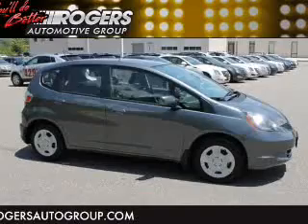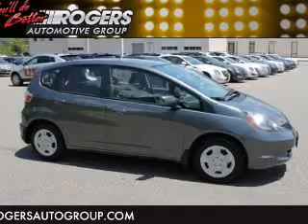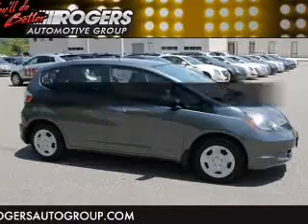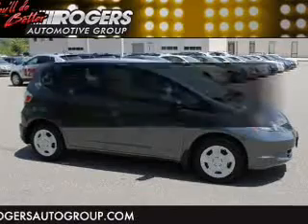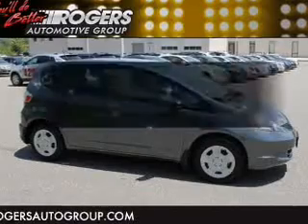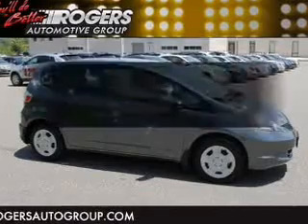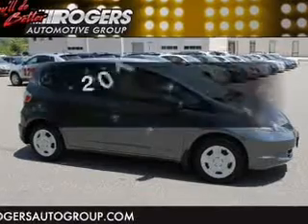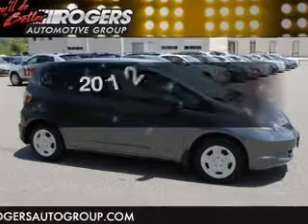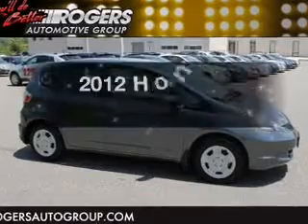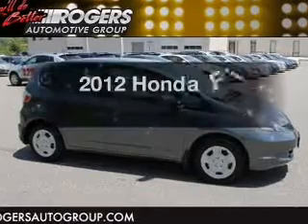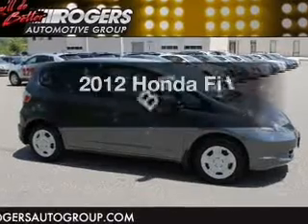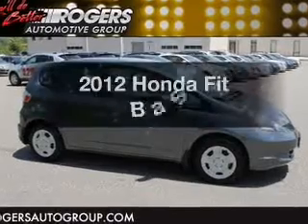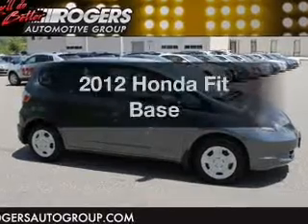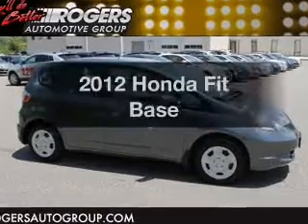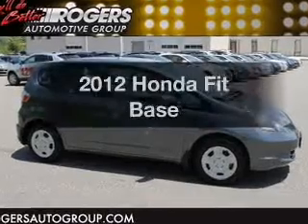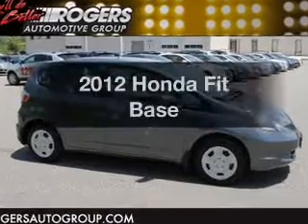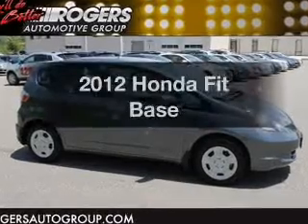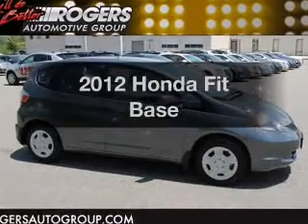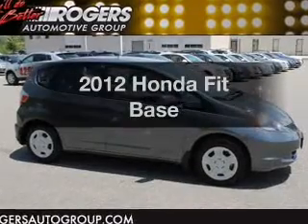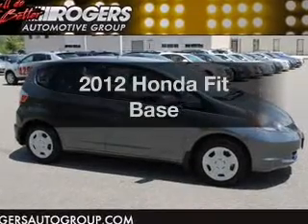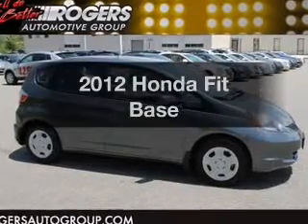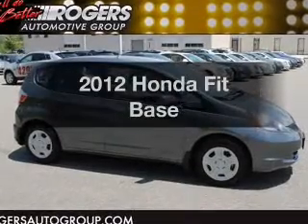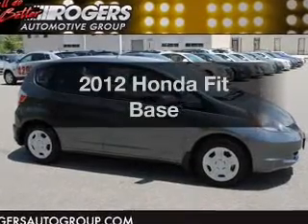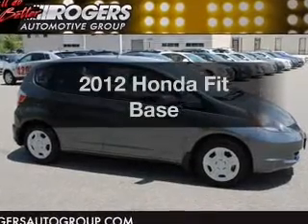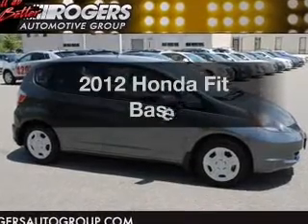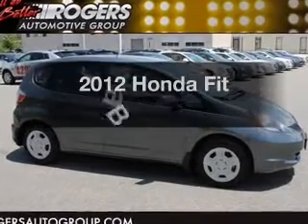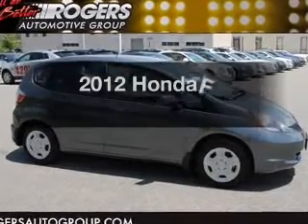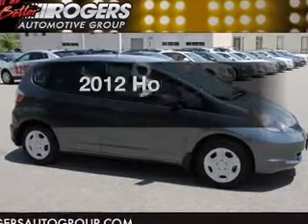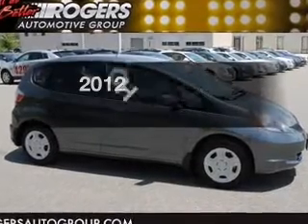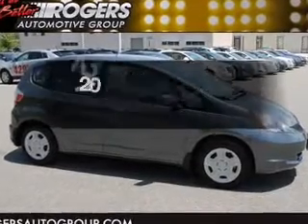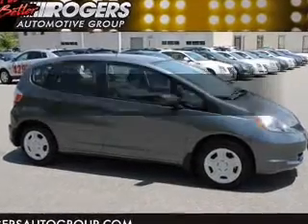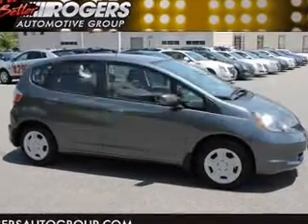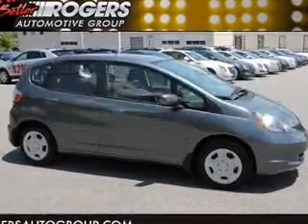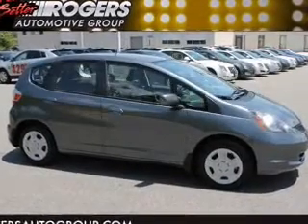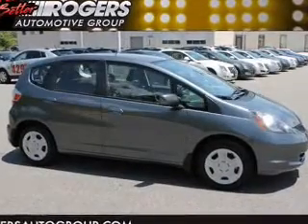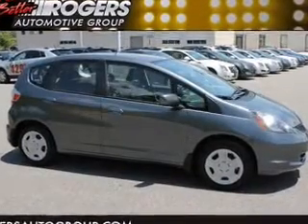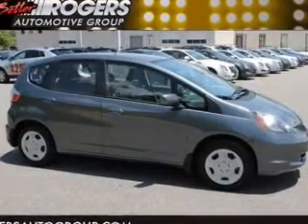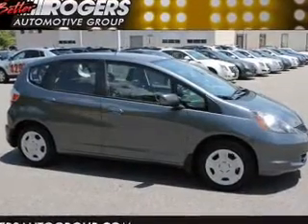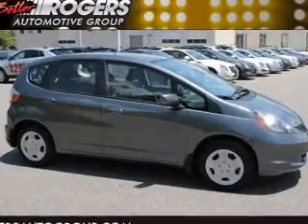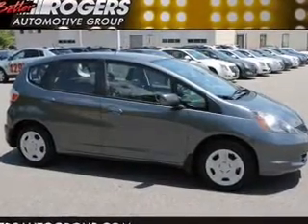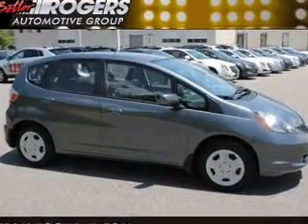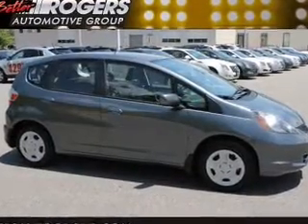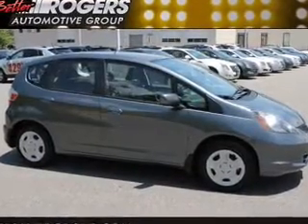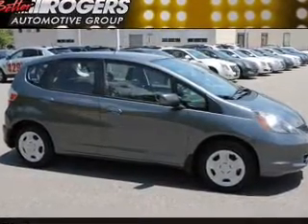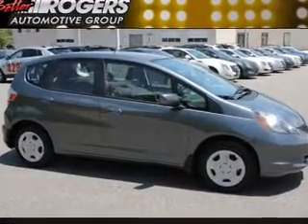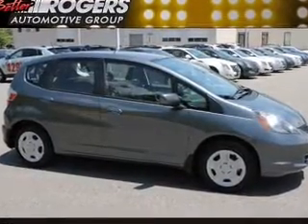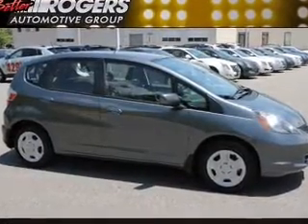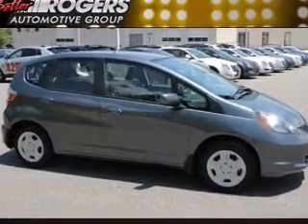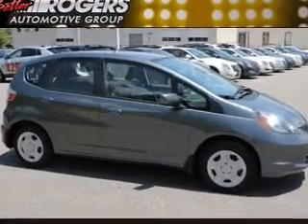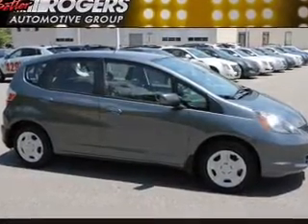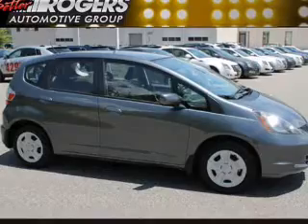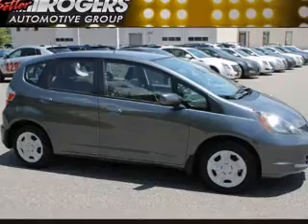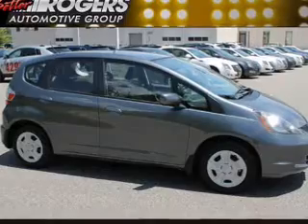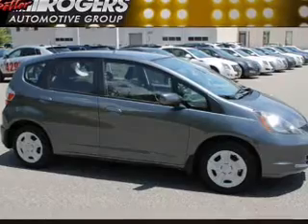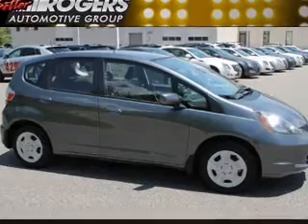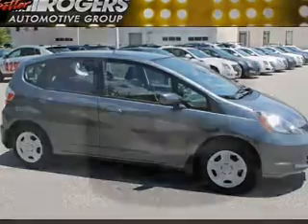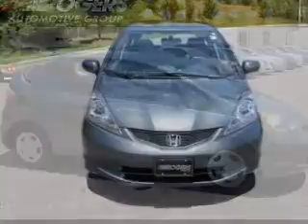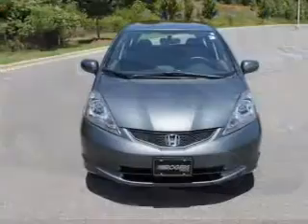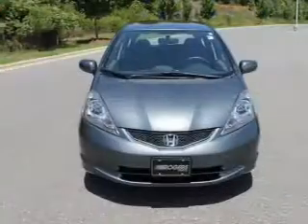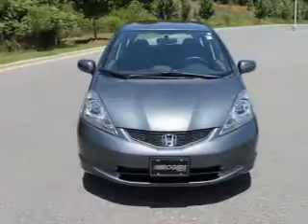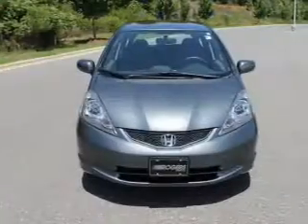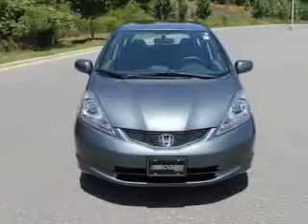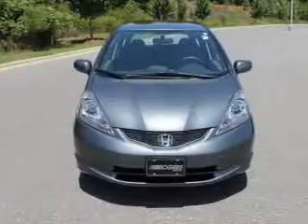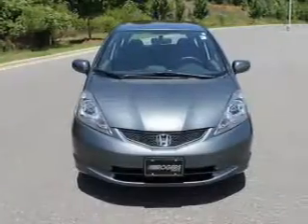Get noticed in this 2012 Honda Fit. Travel the roads in style and comfort in this great vehicle.